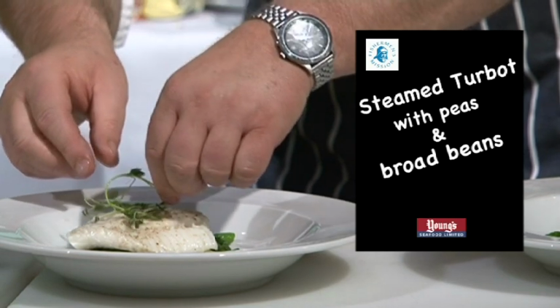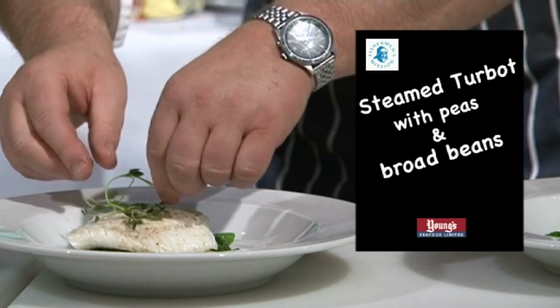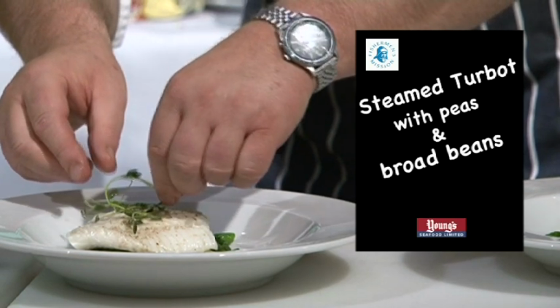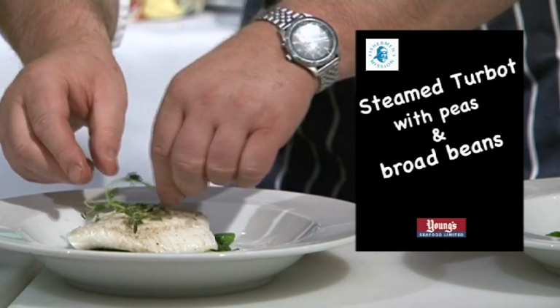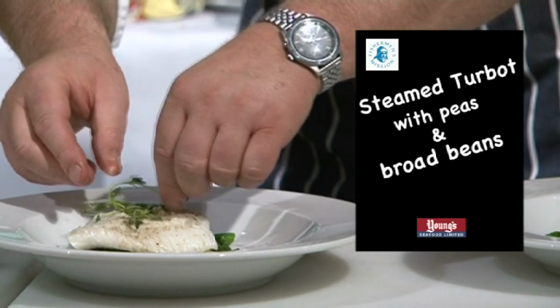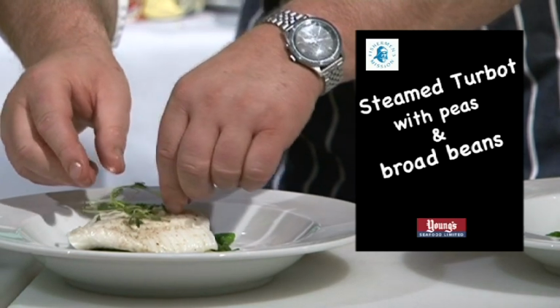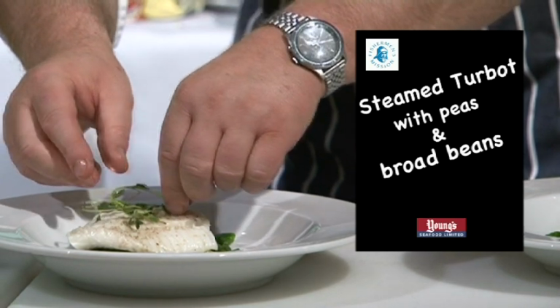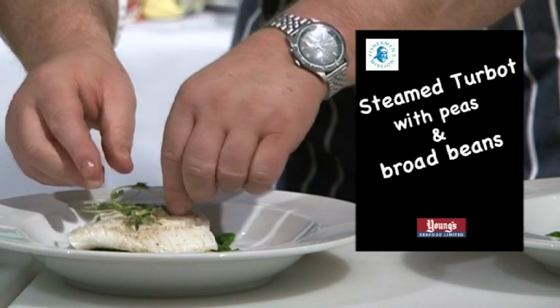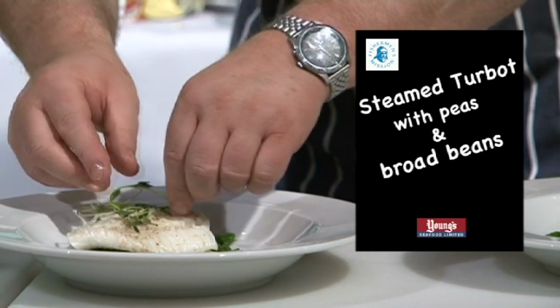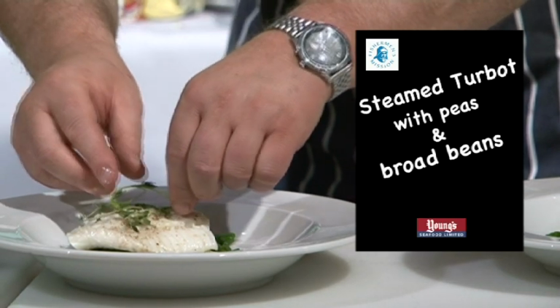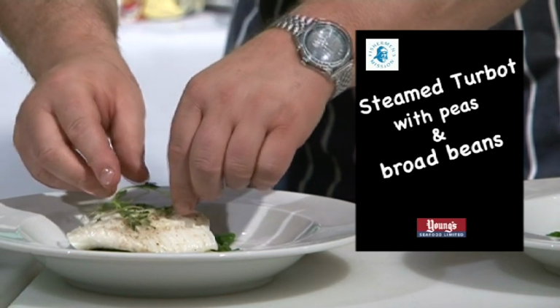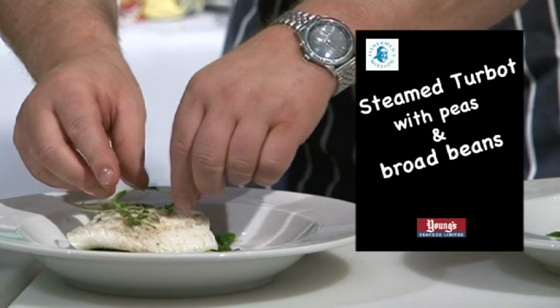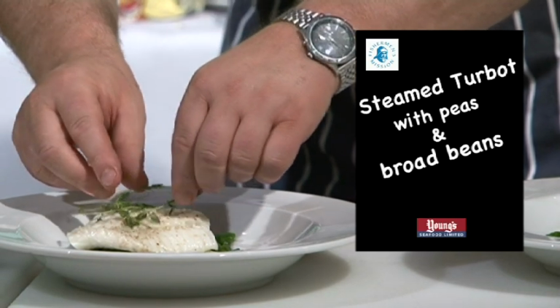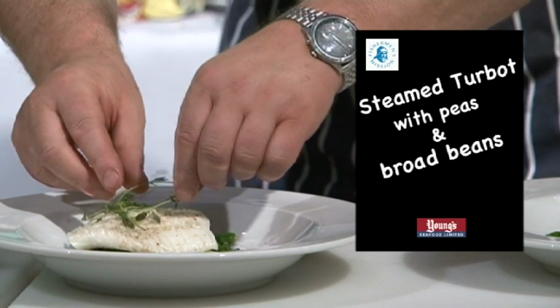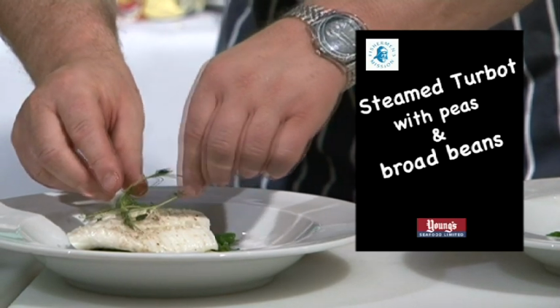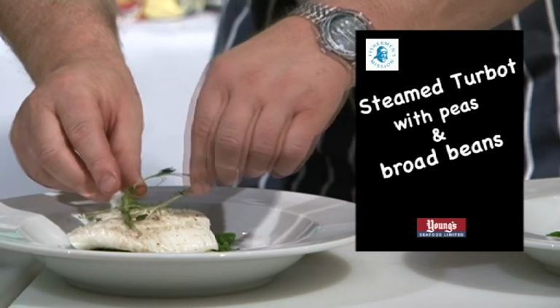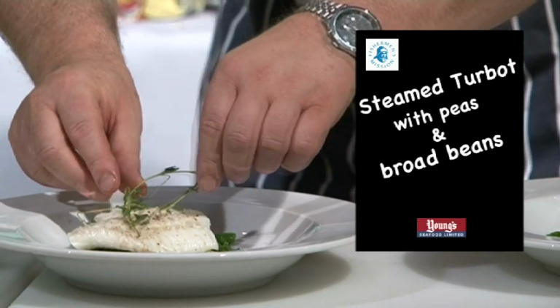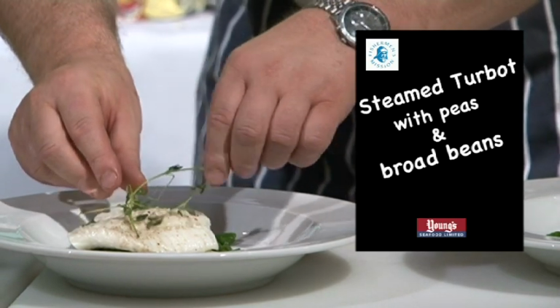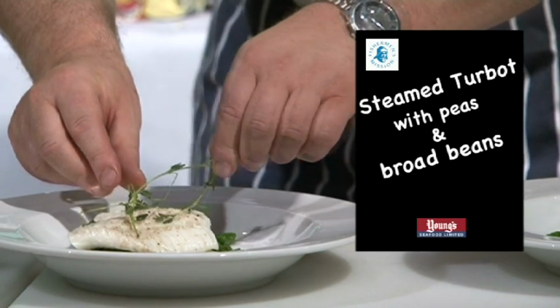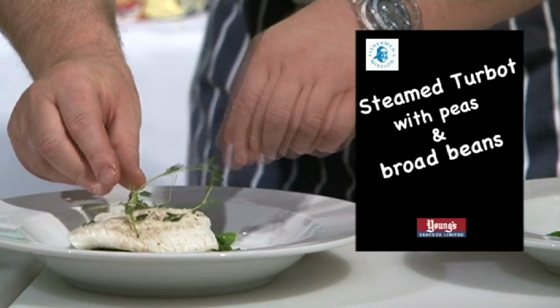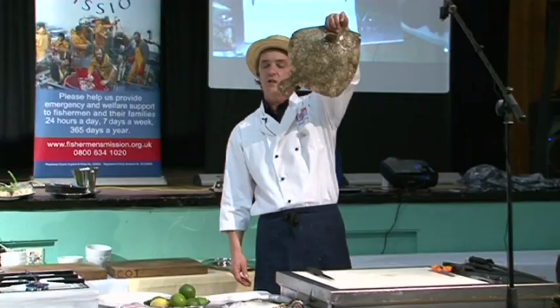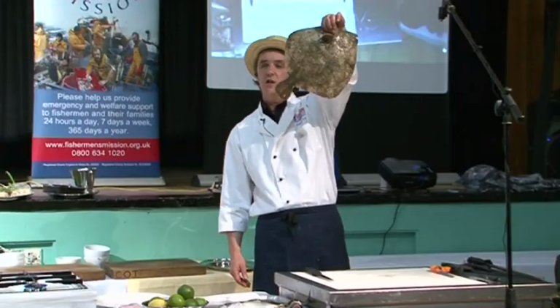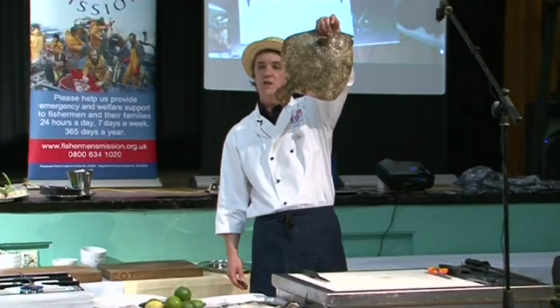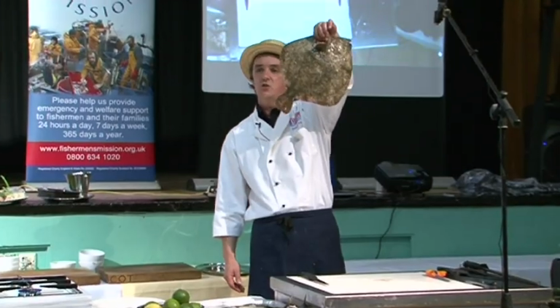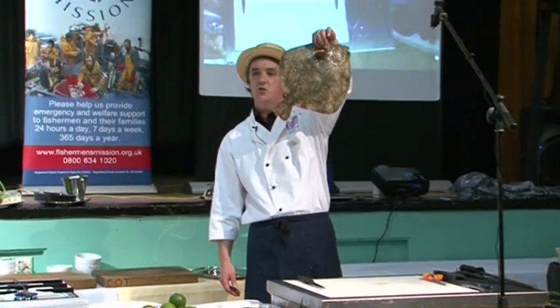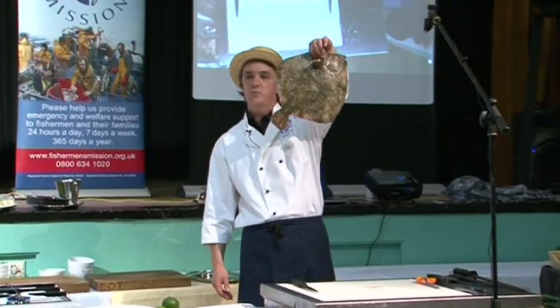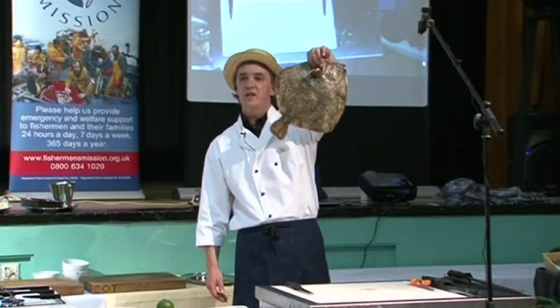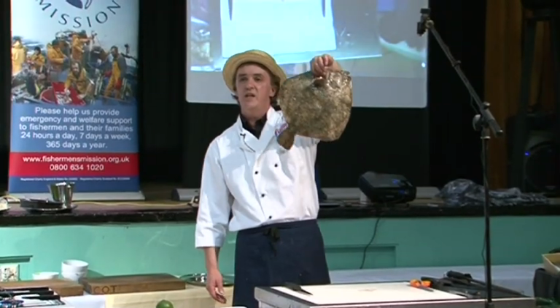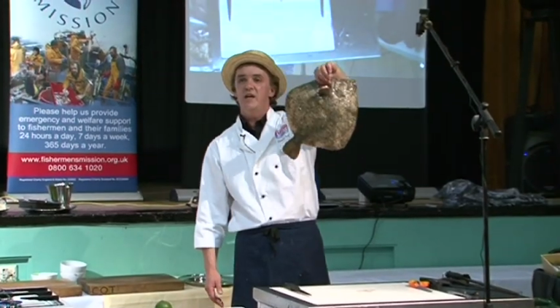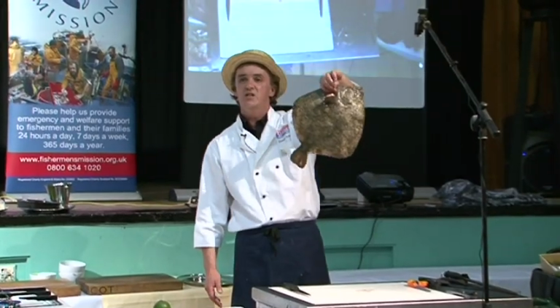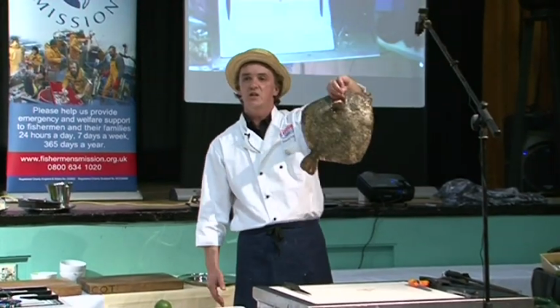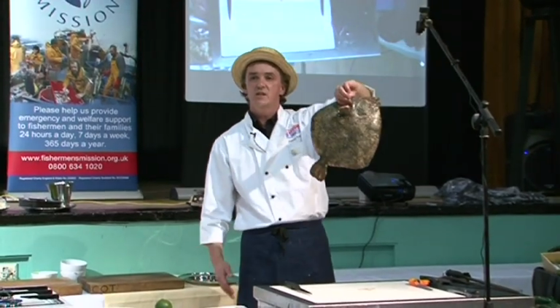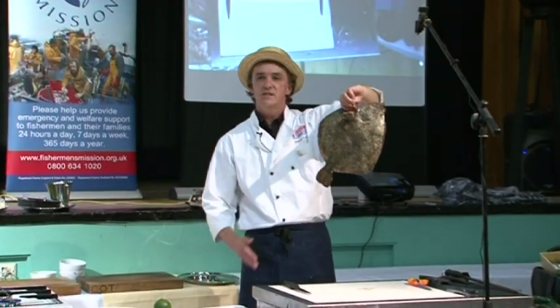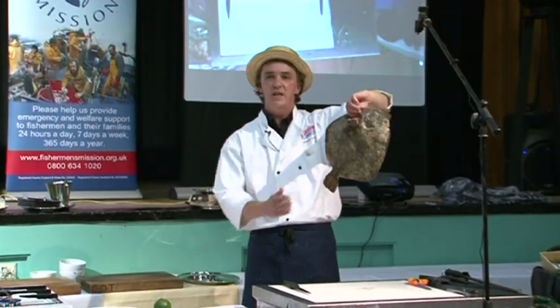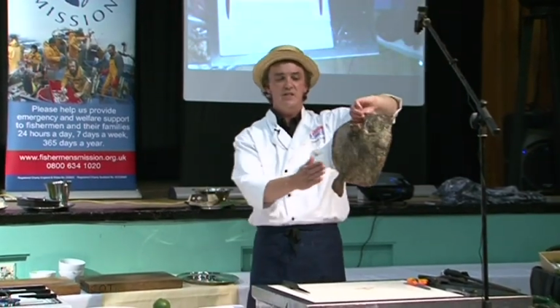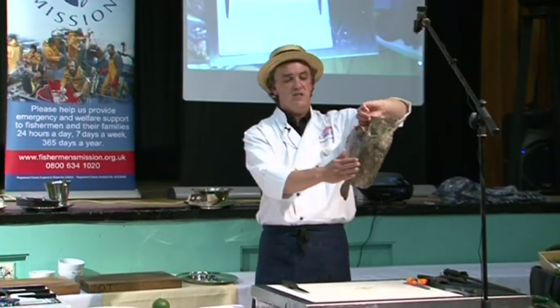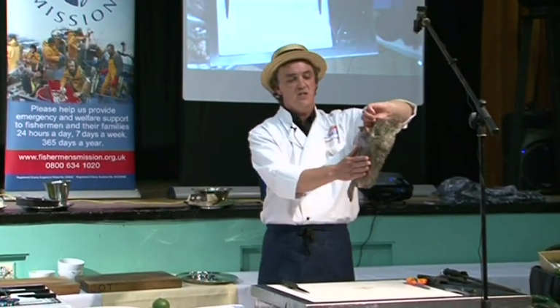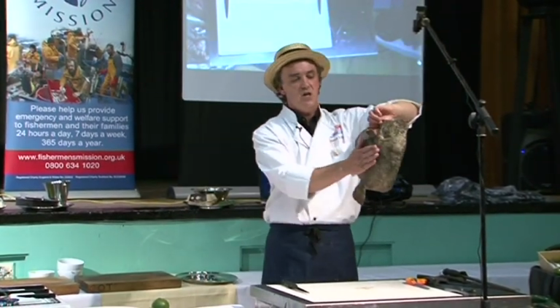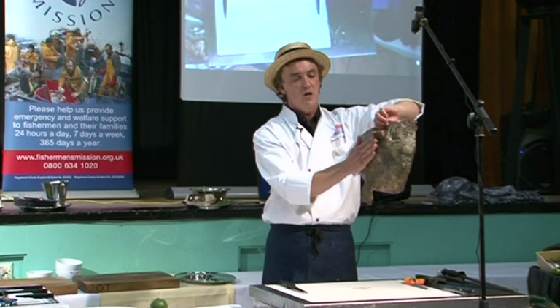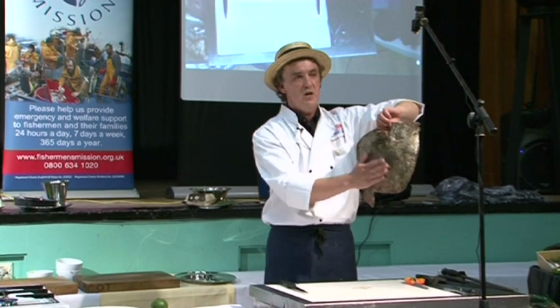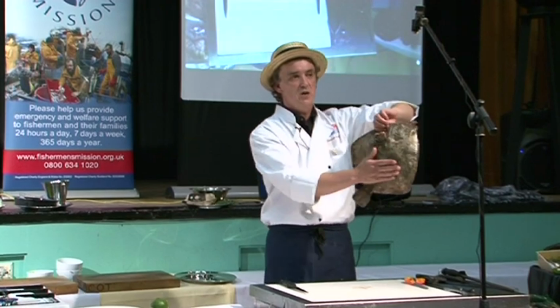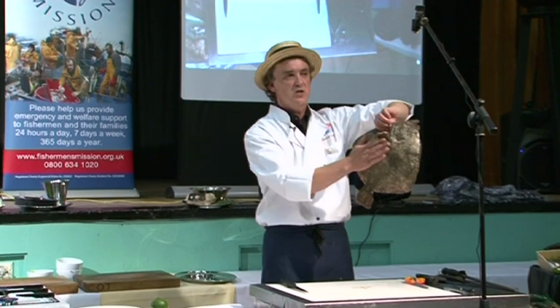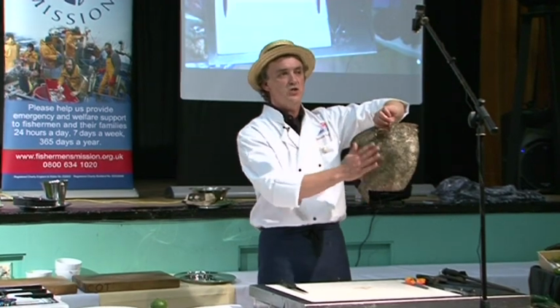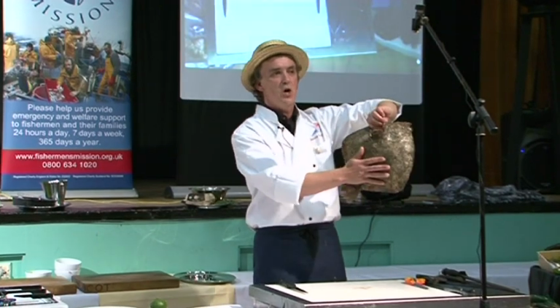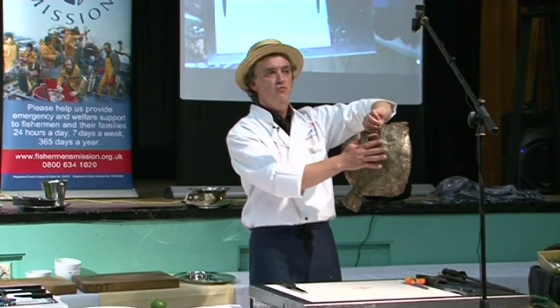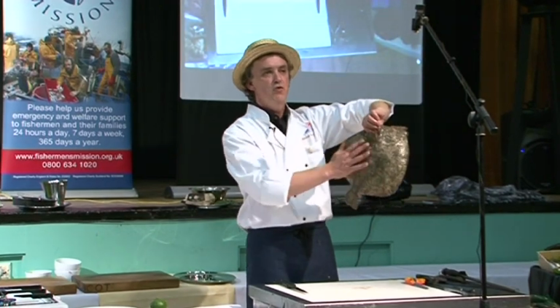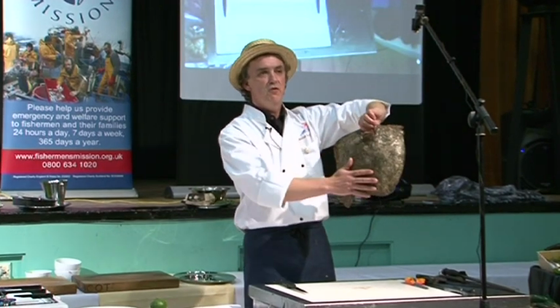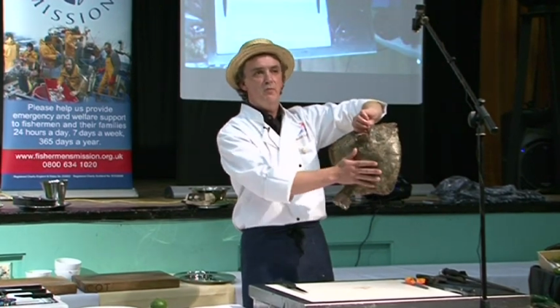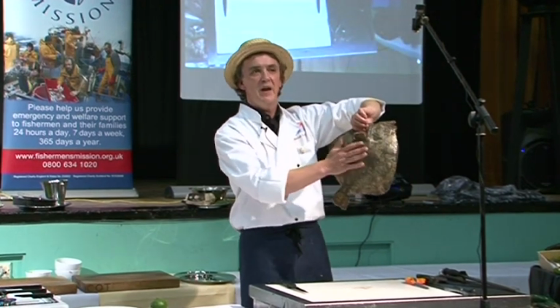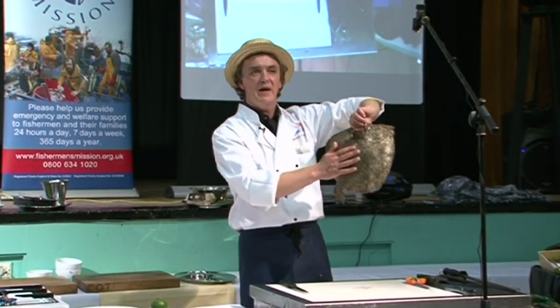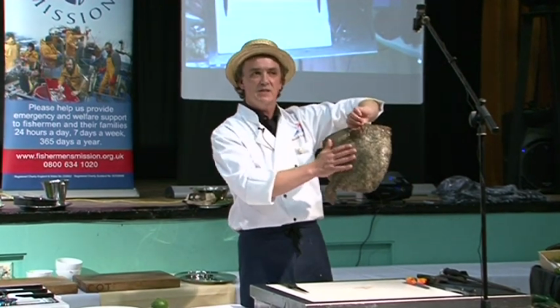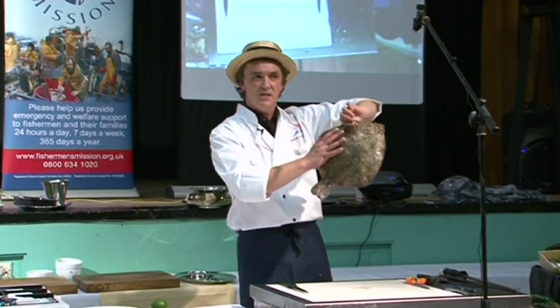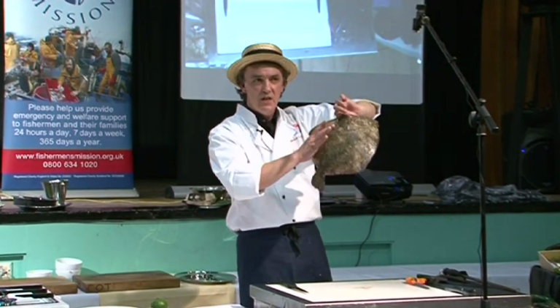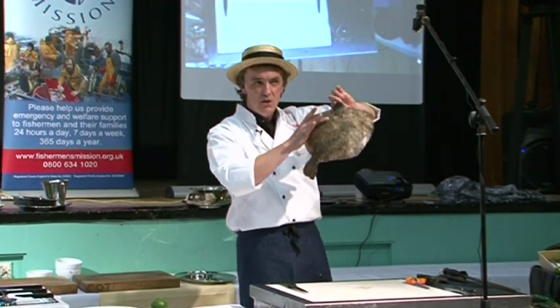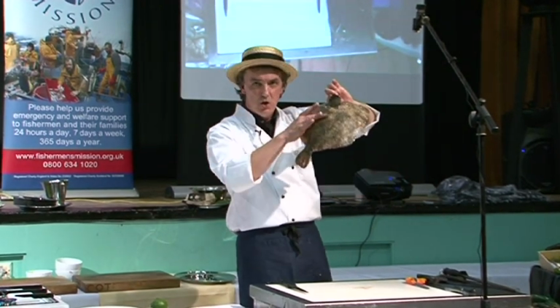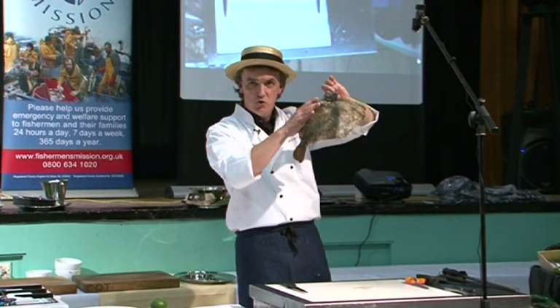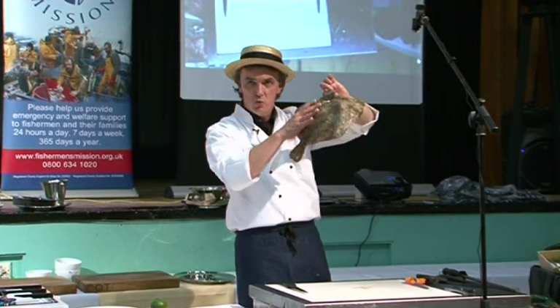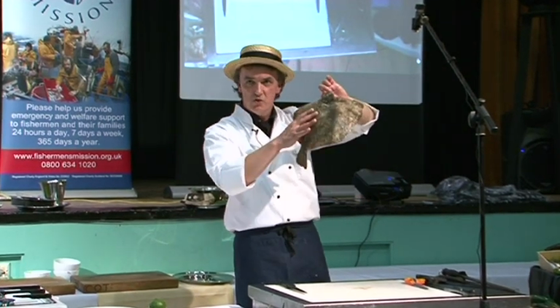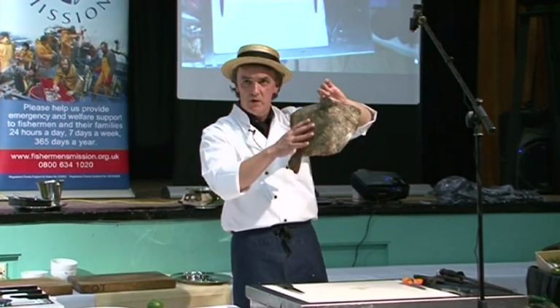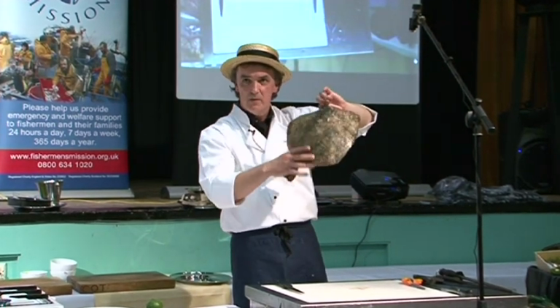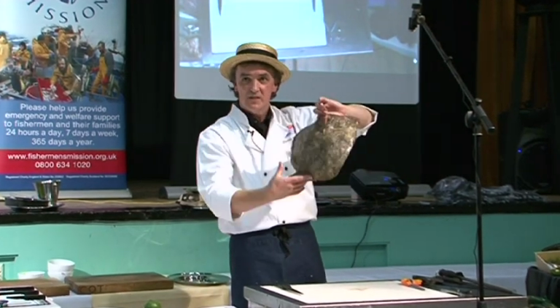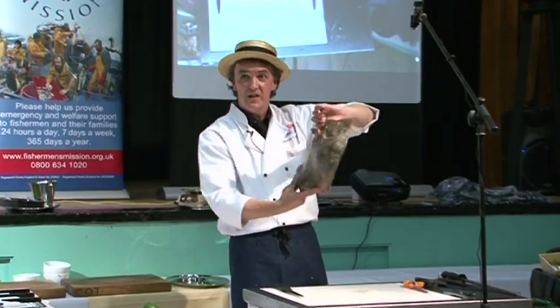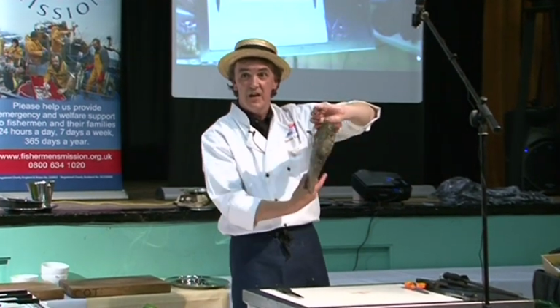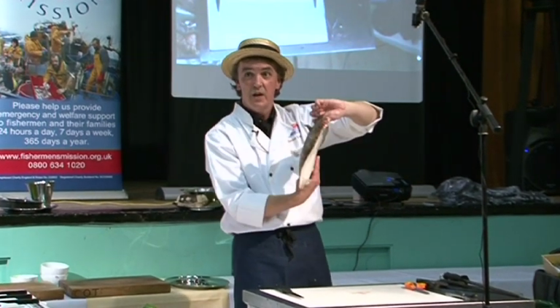Turbot — member of the flatfish family, looks like a dustbin lid. You can tell it's a turbot because it's got a rough black skin with nodules on the skin.